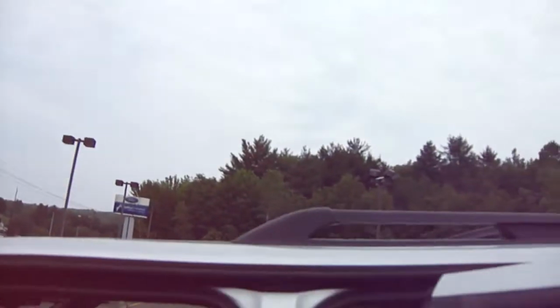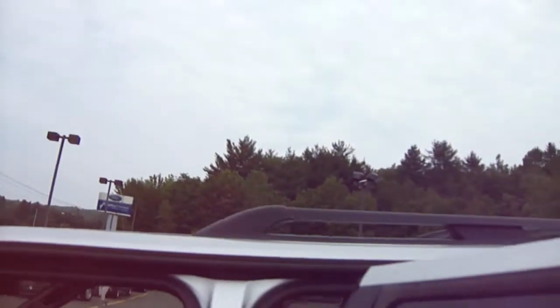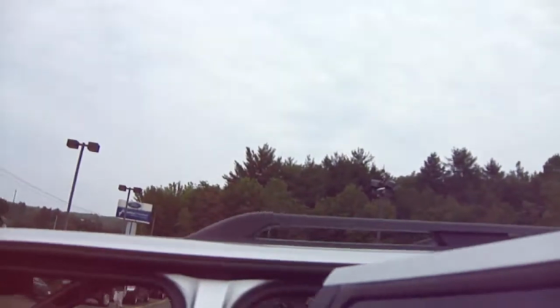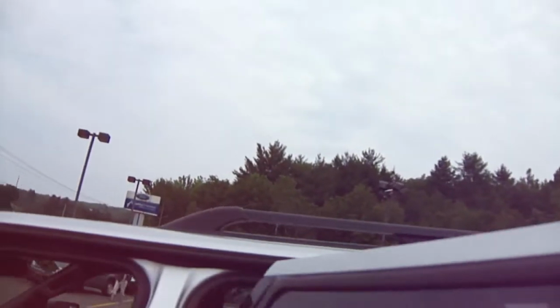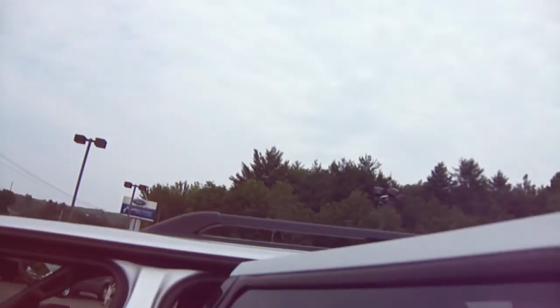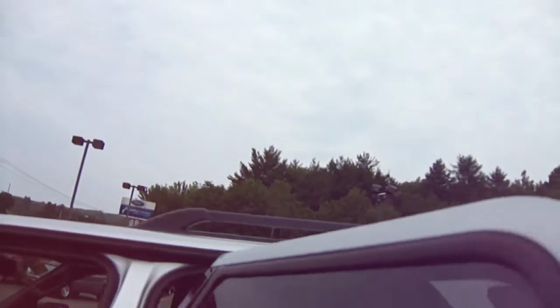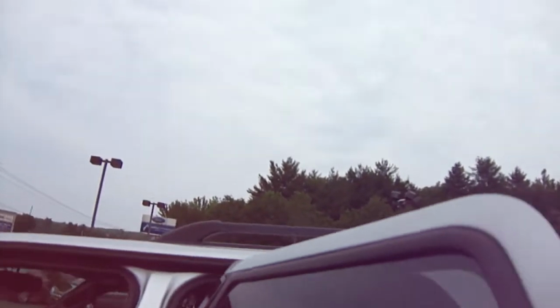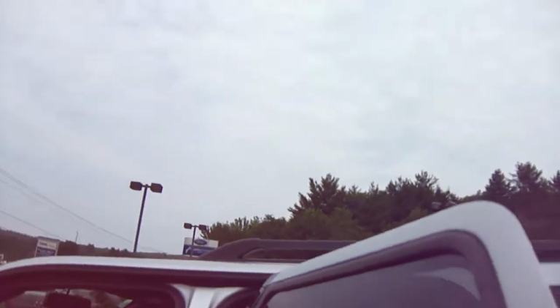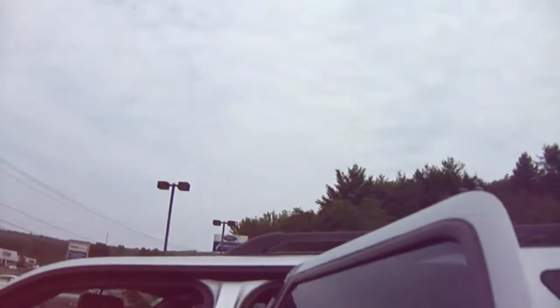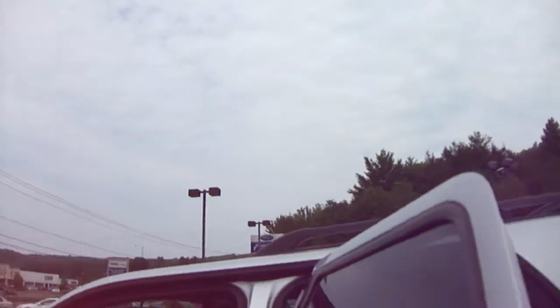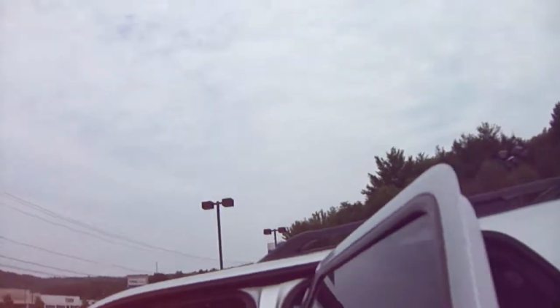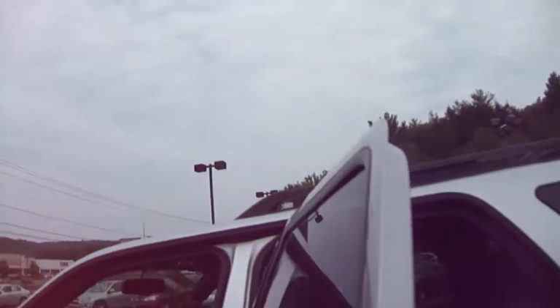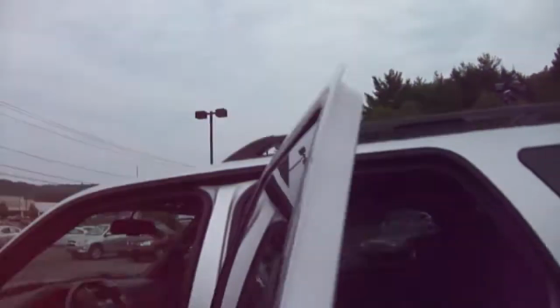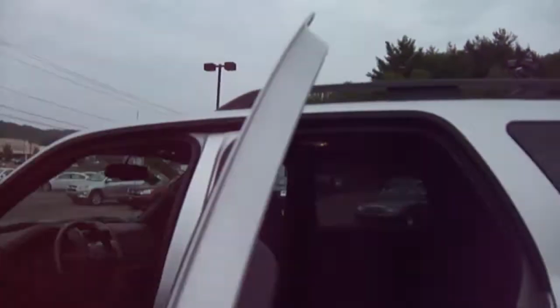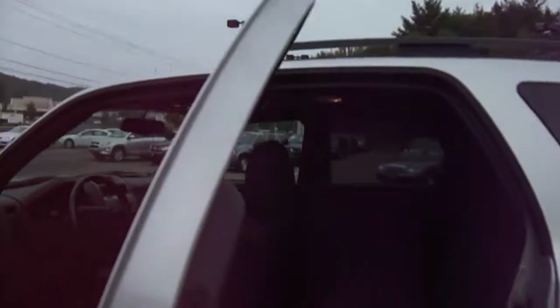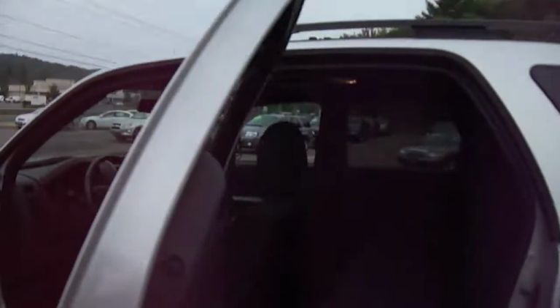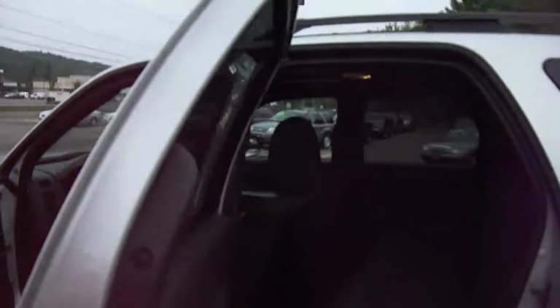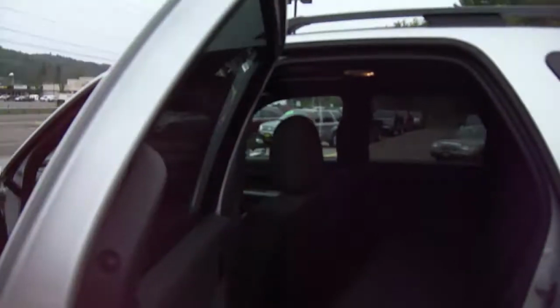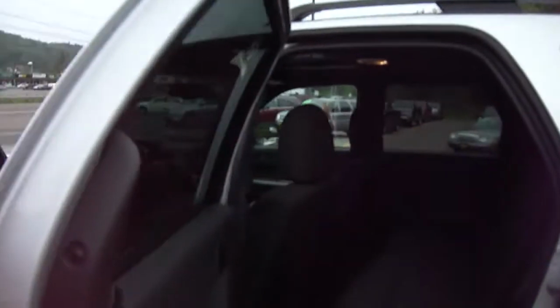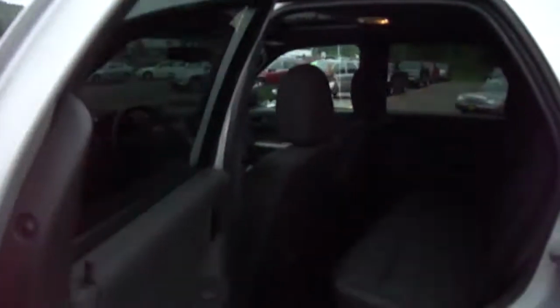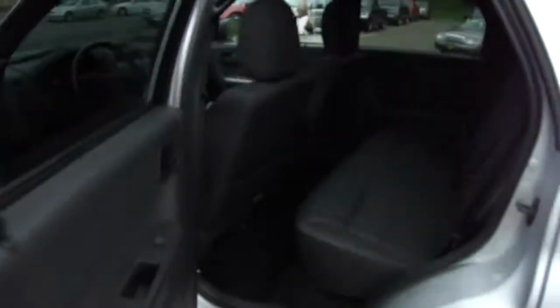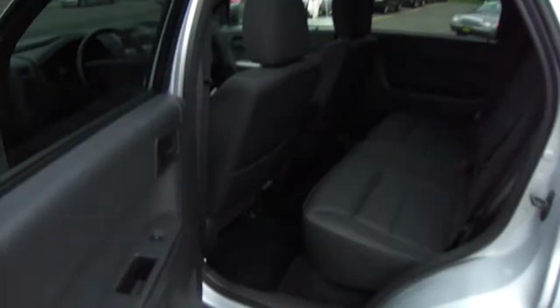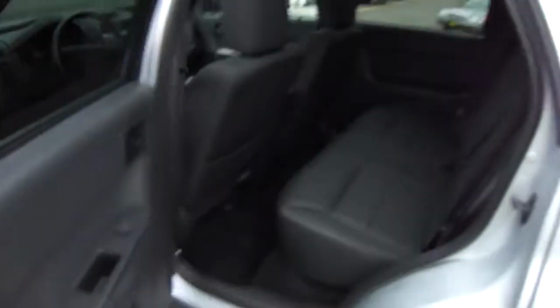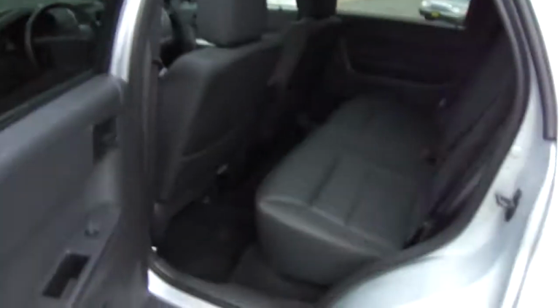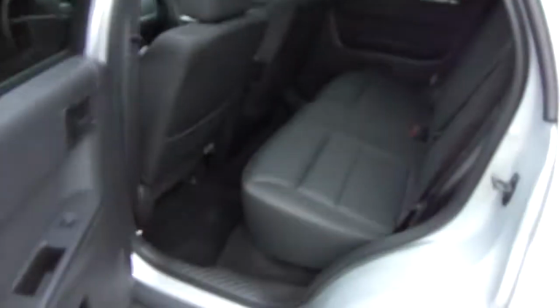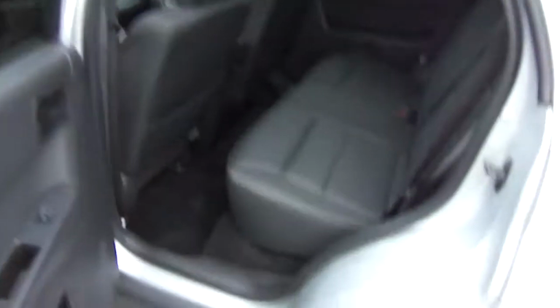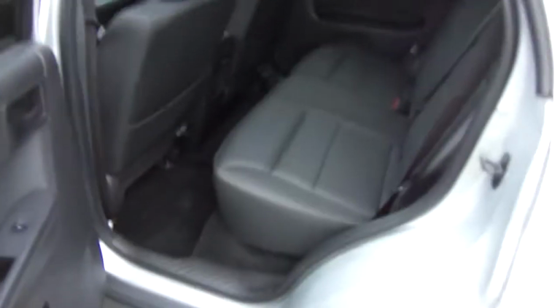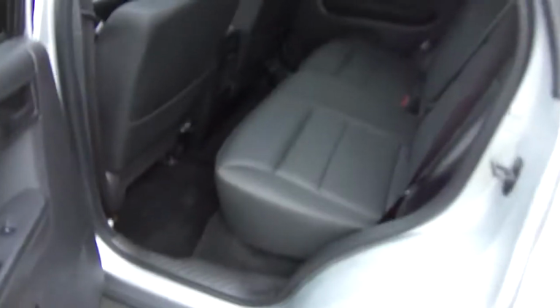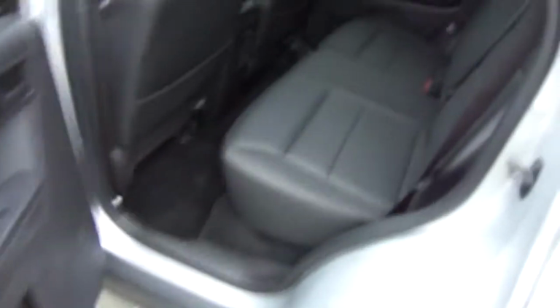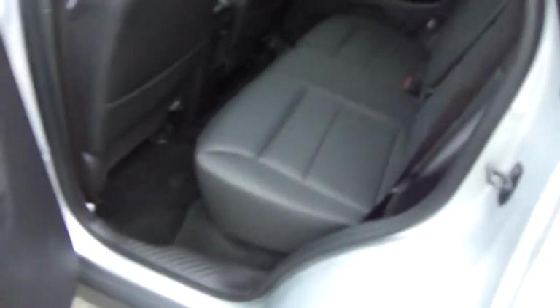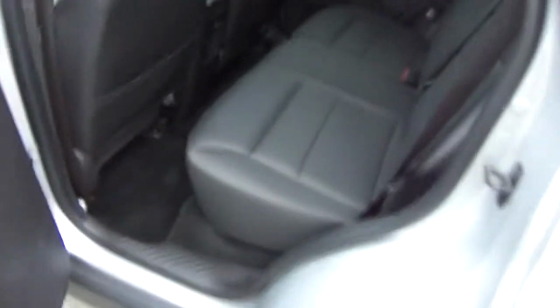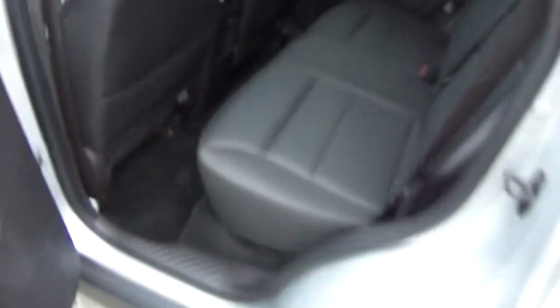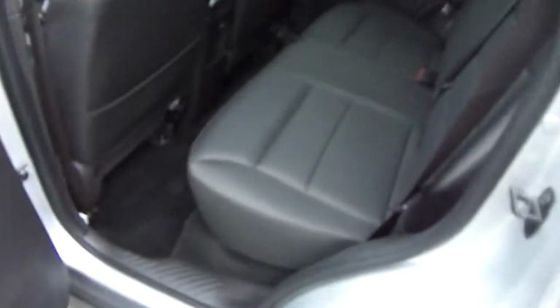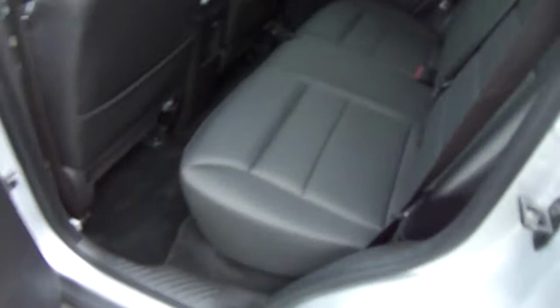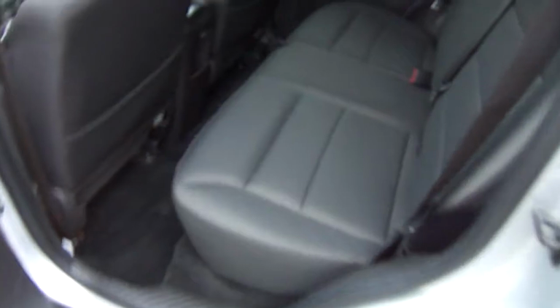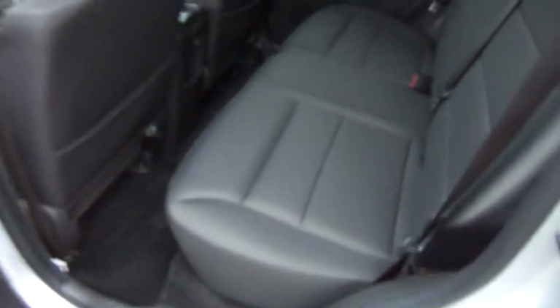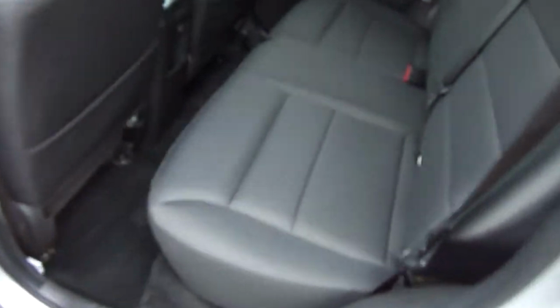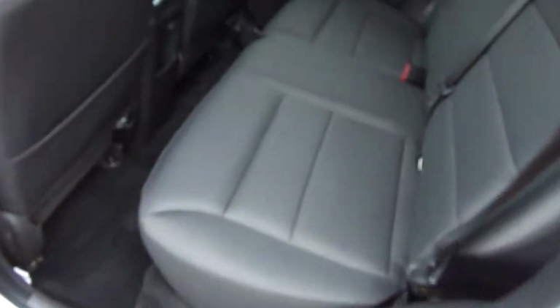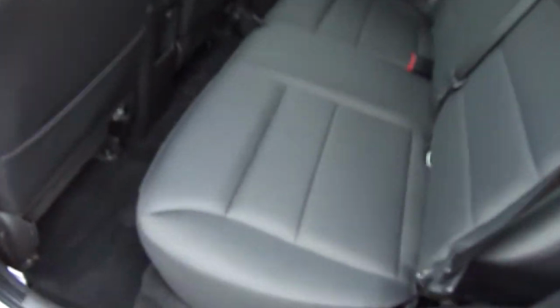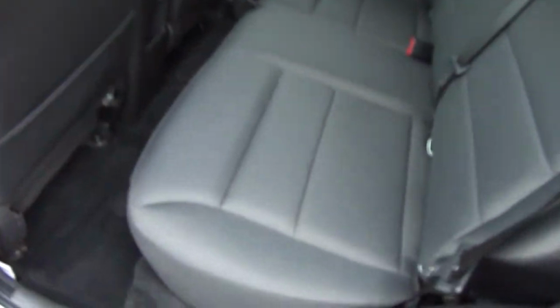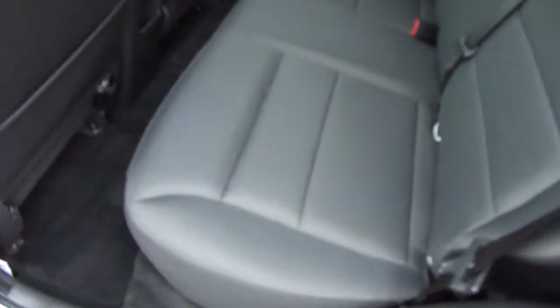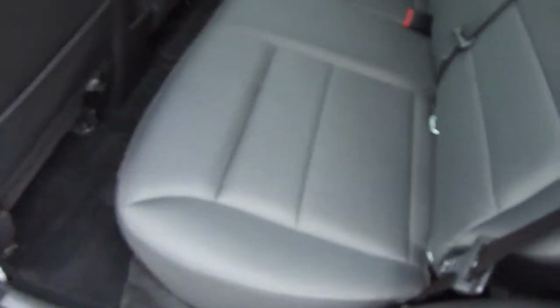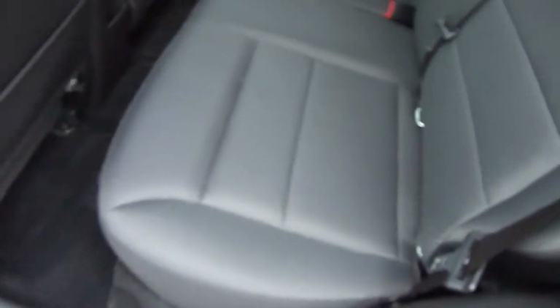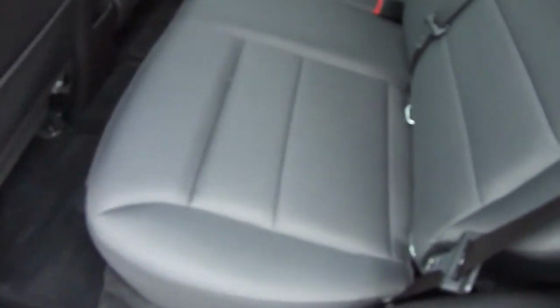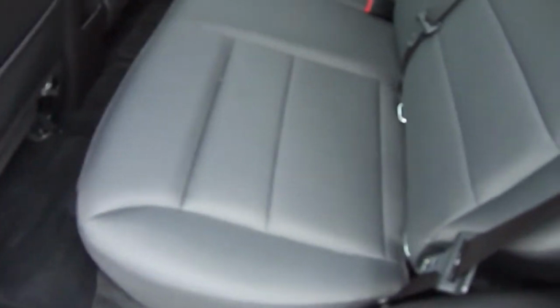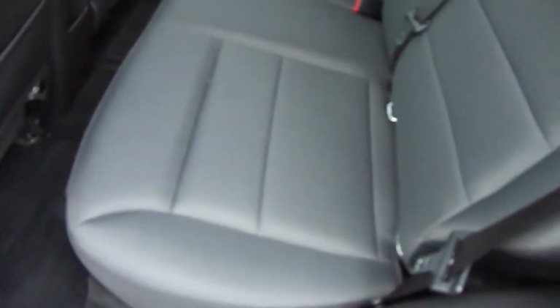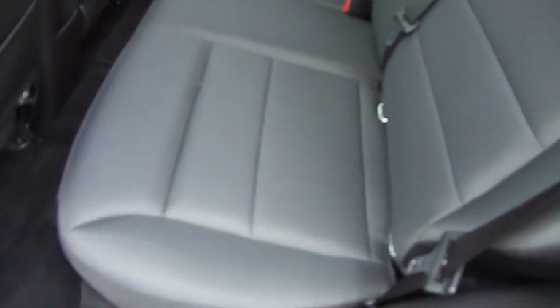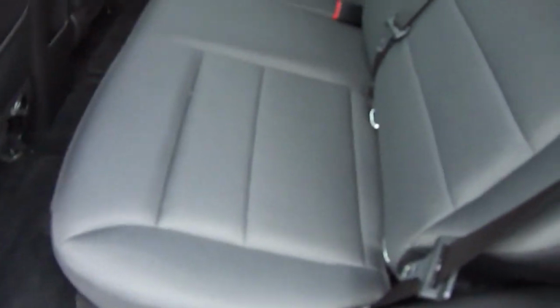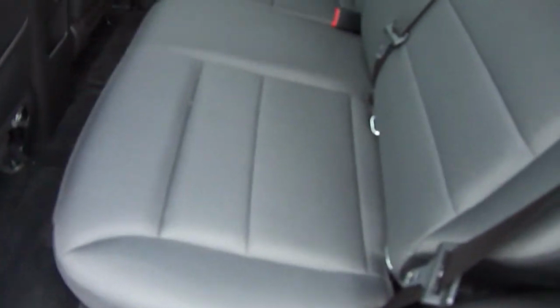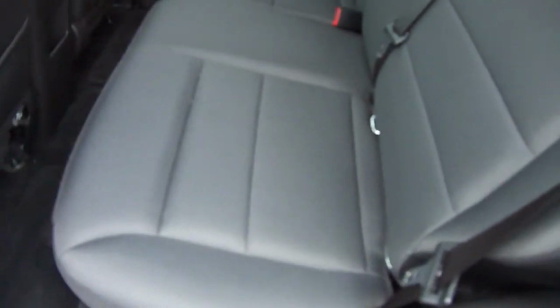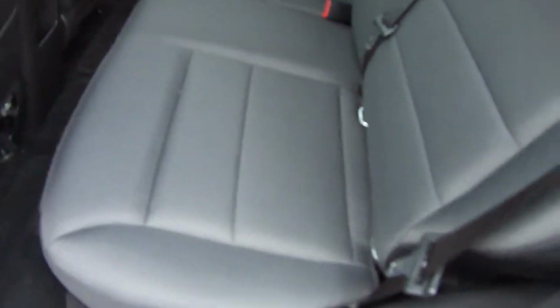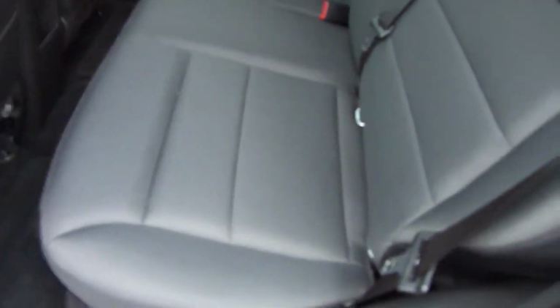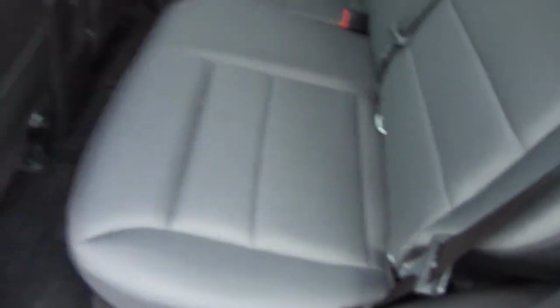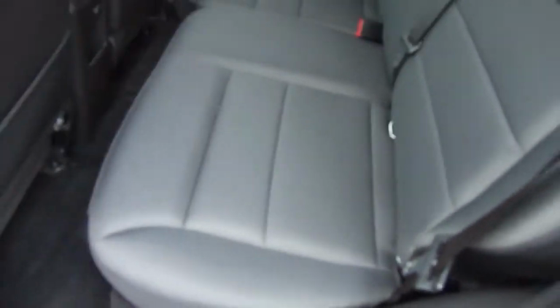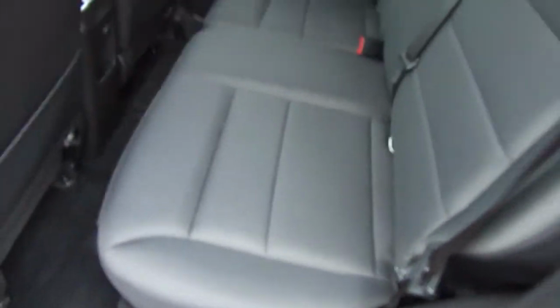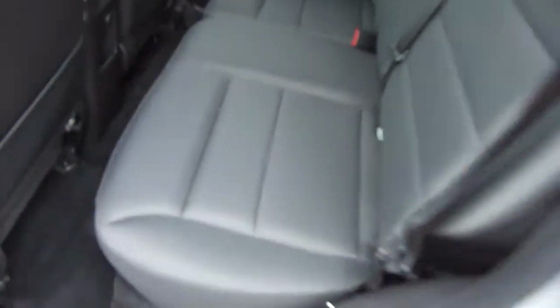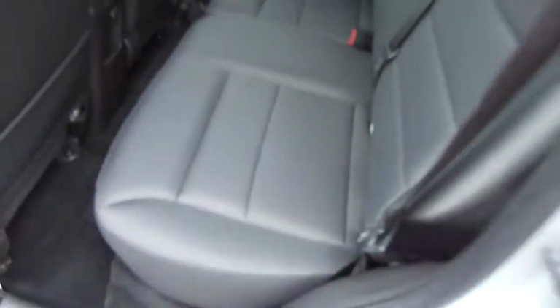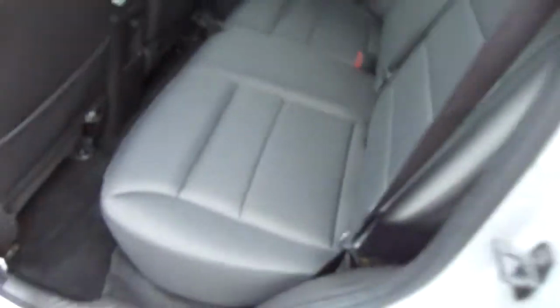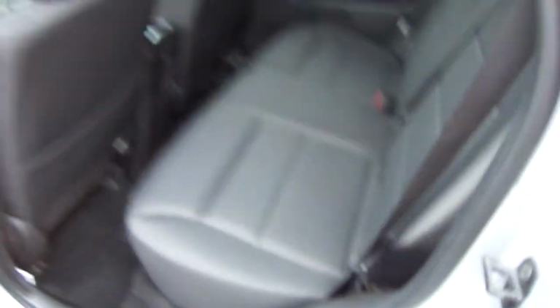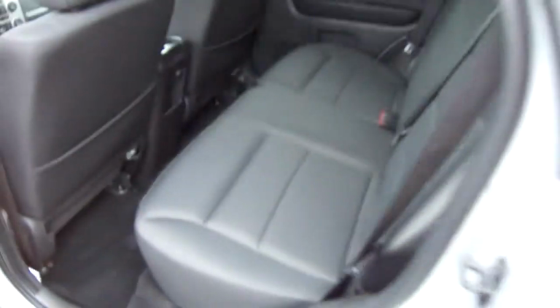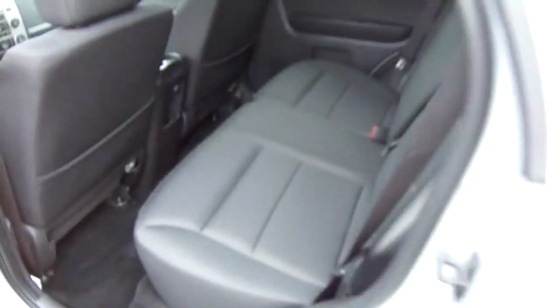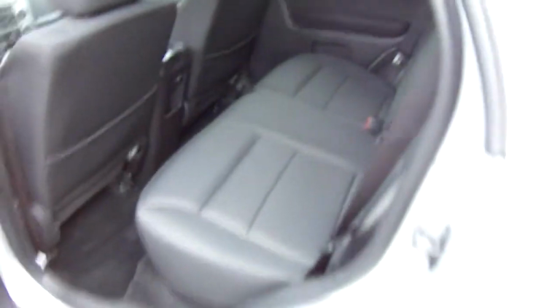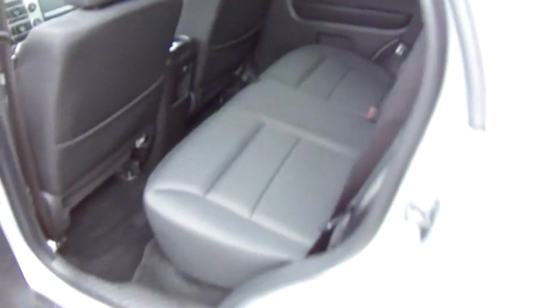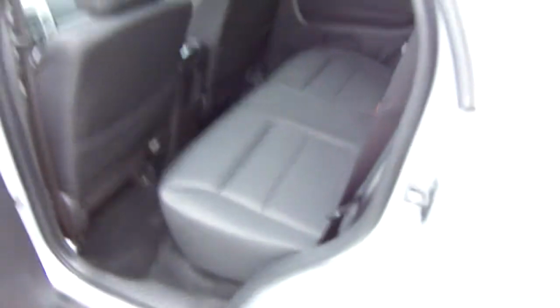Let's look at the back seat — room for three comfortably. Nice and clean, looks like nobody ever sat back there.